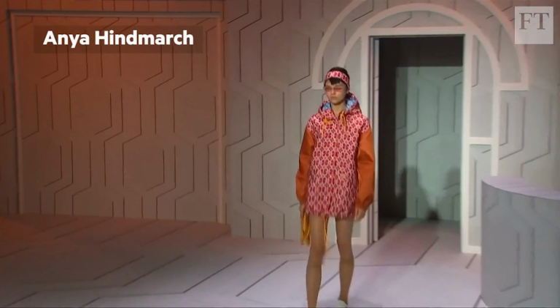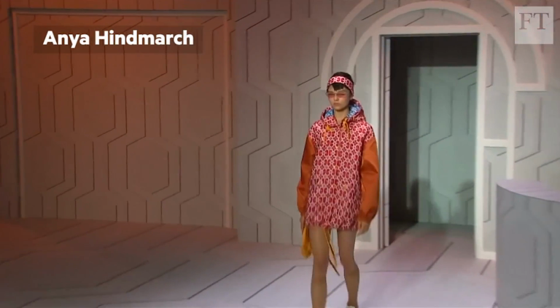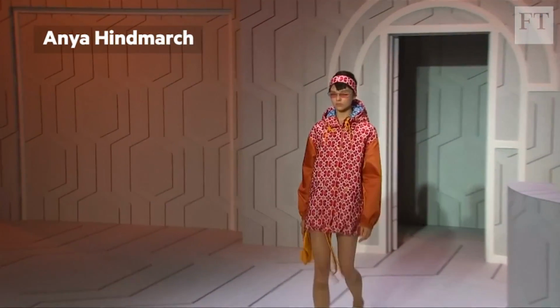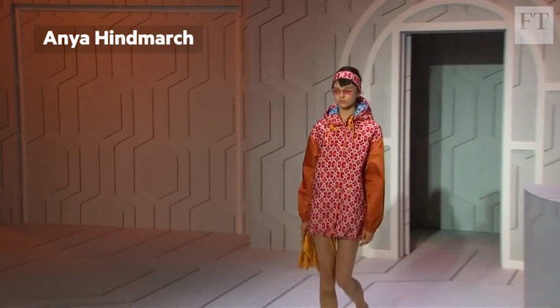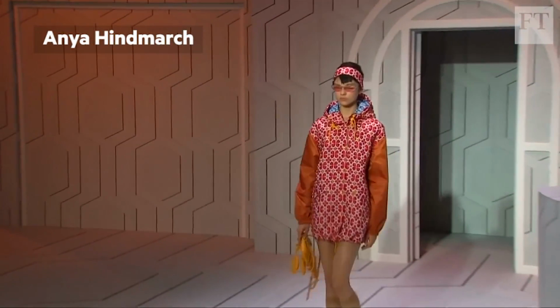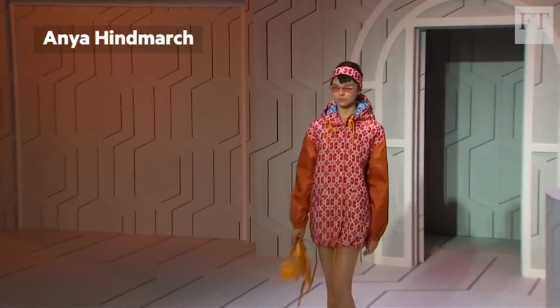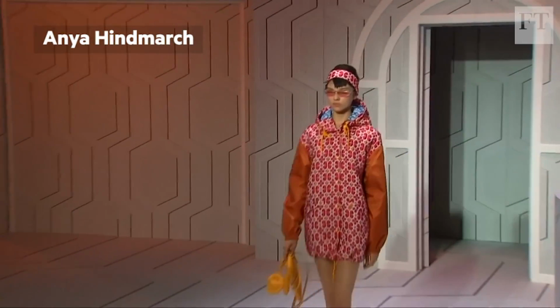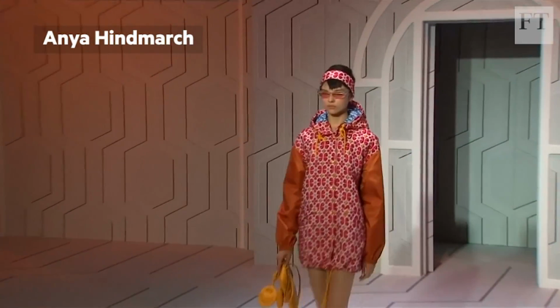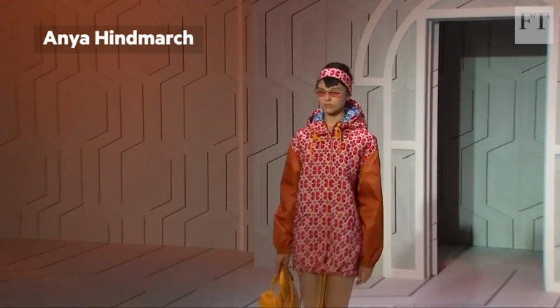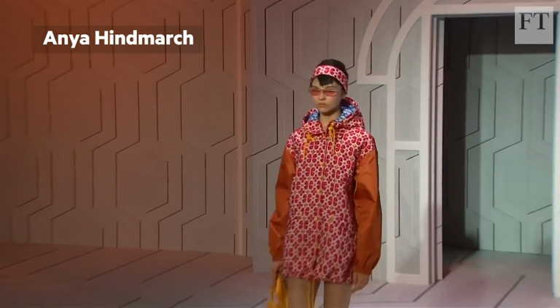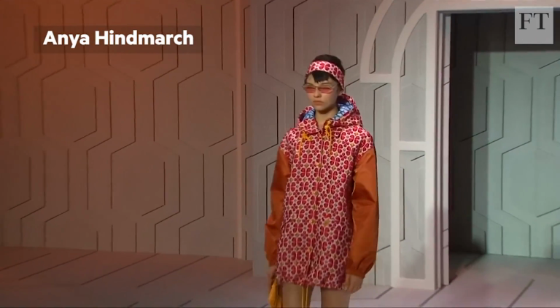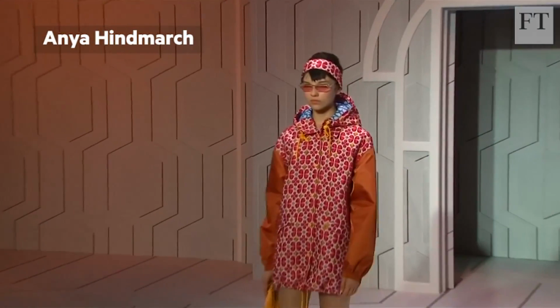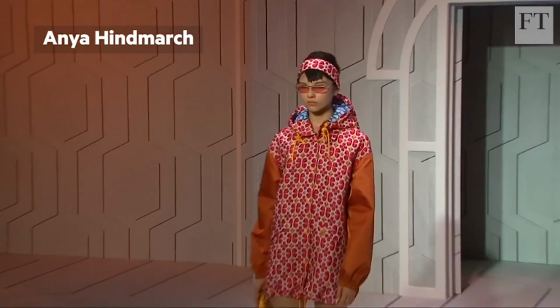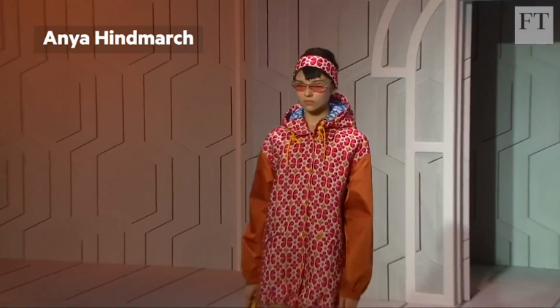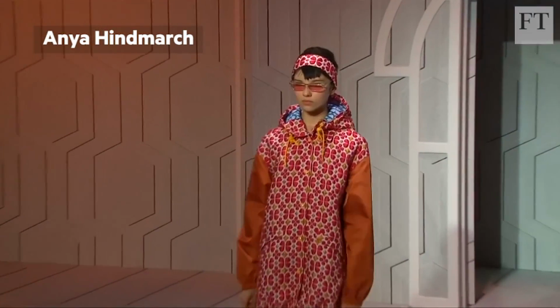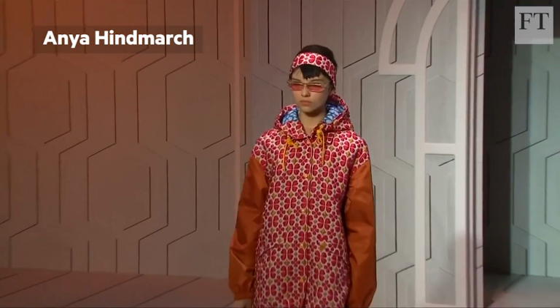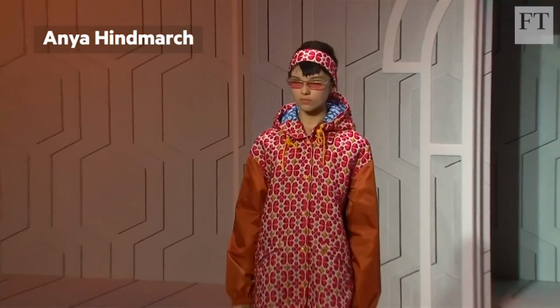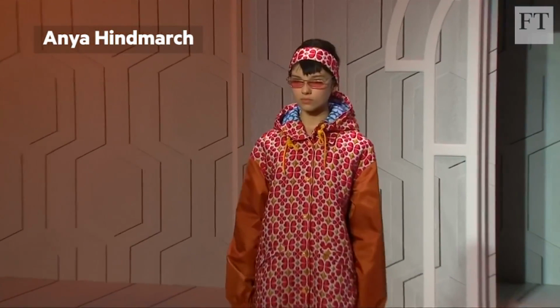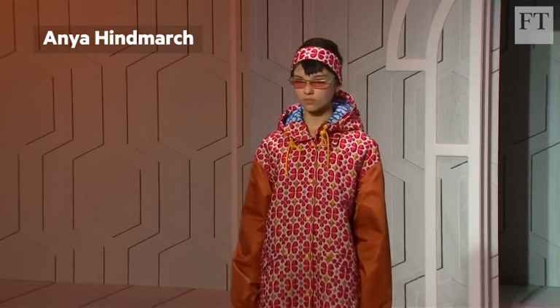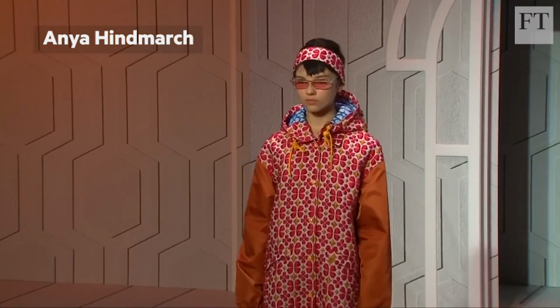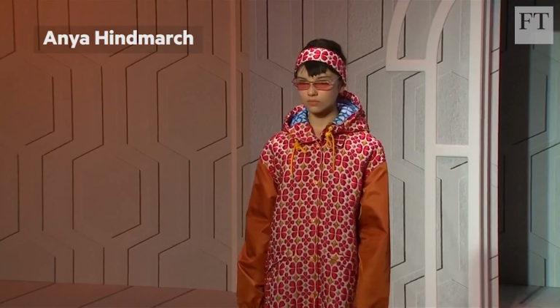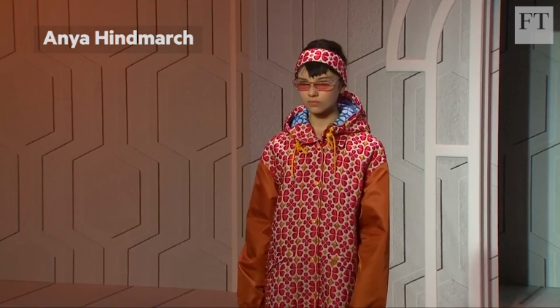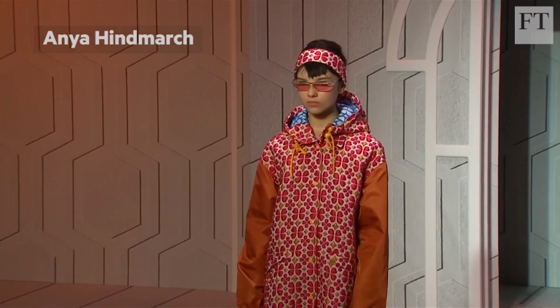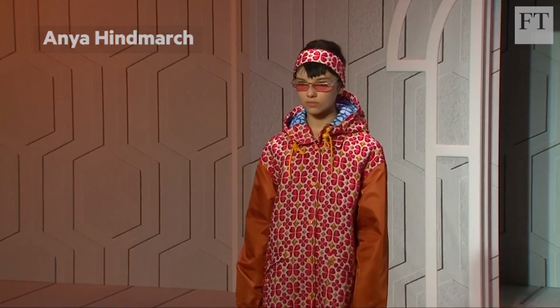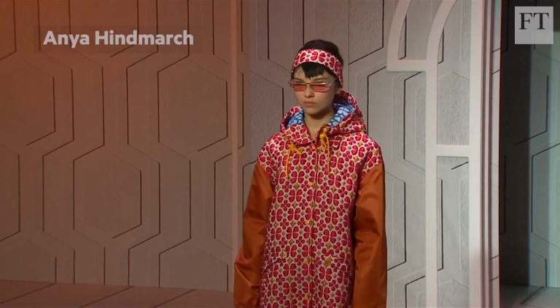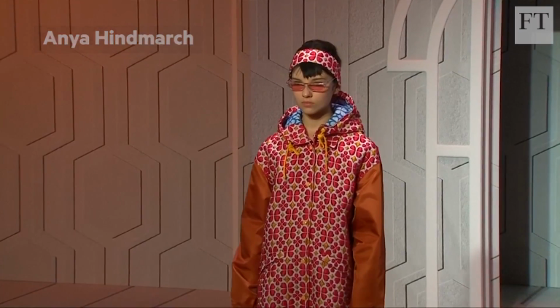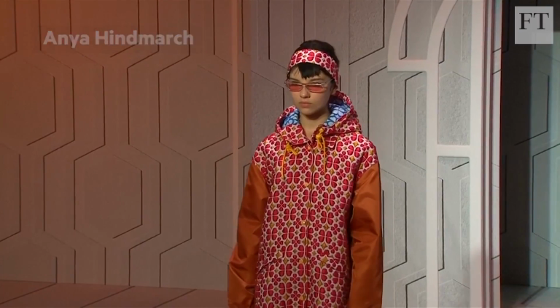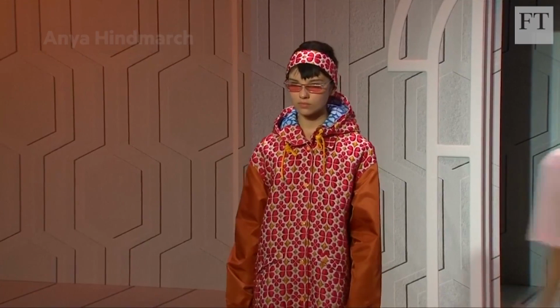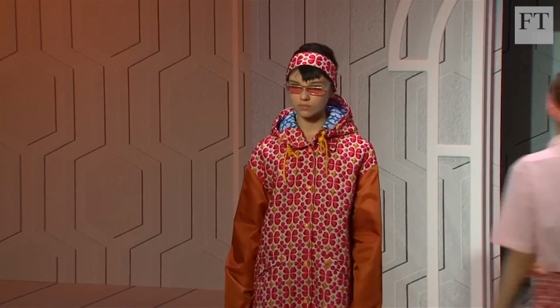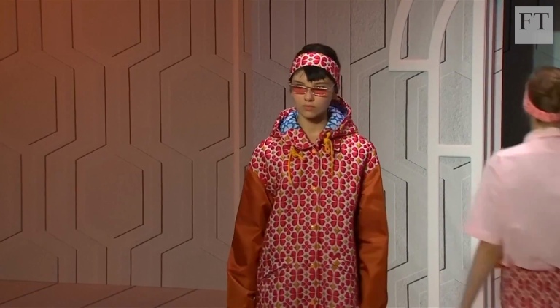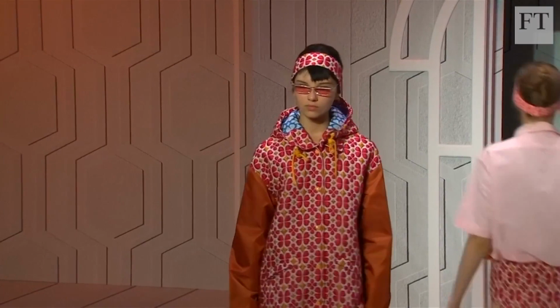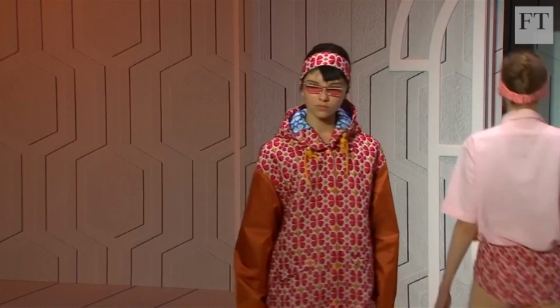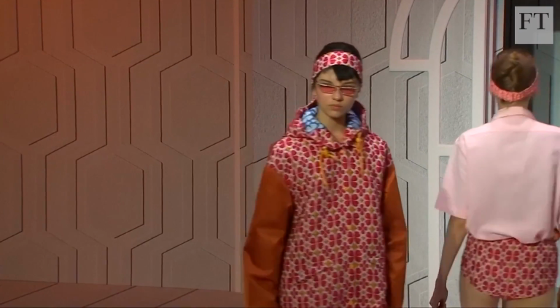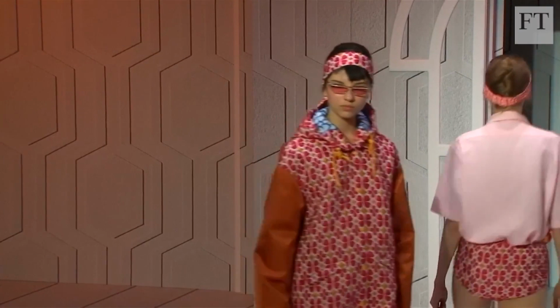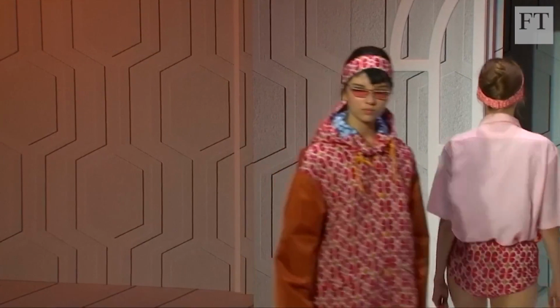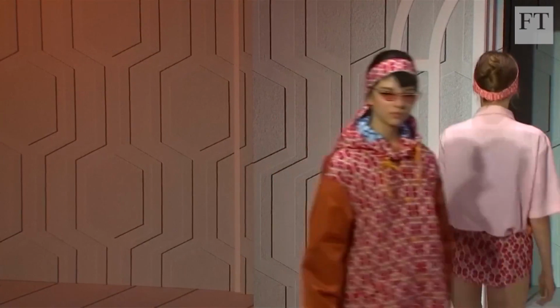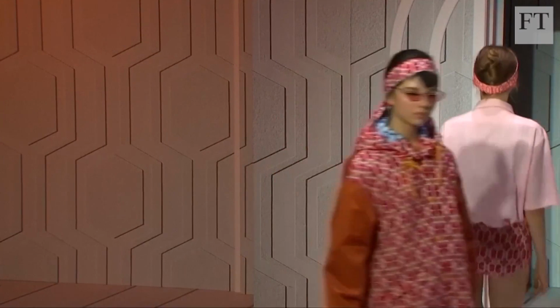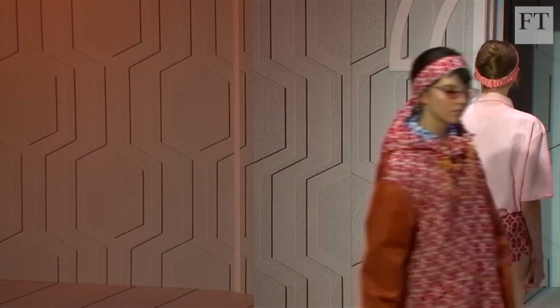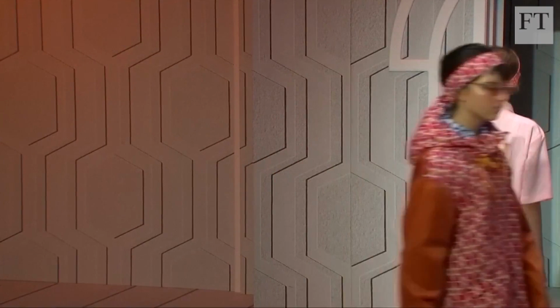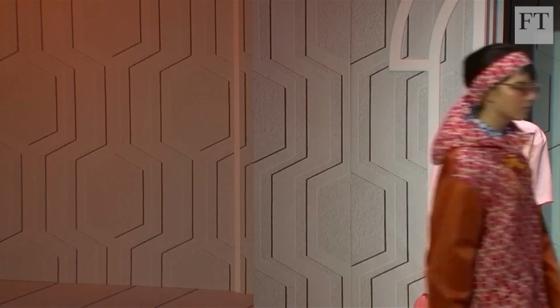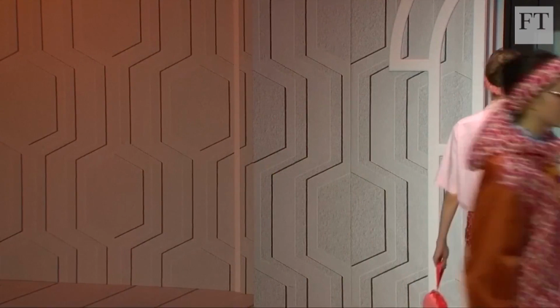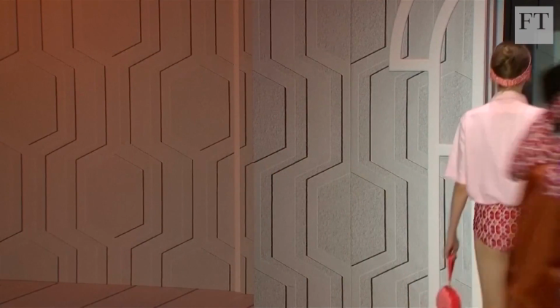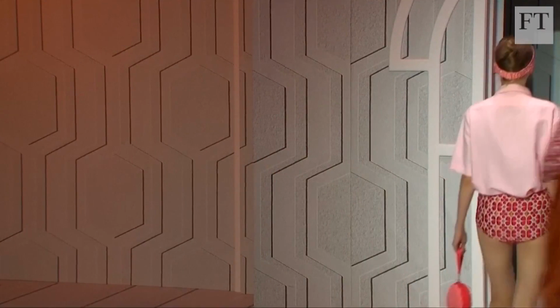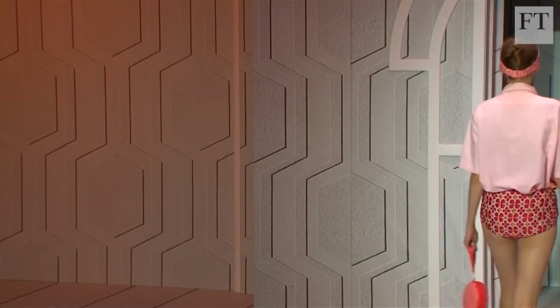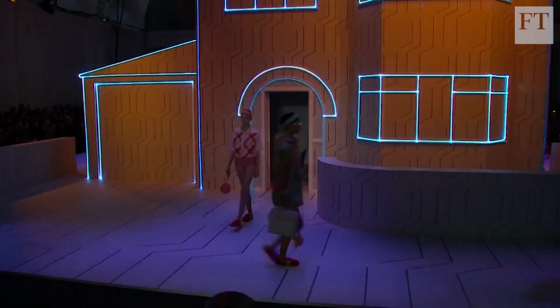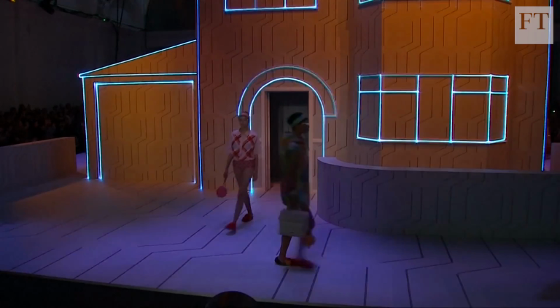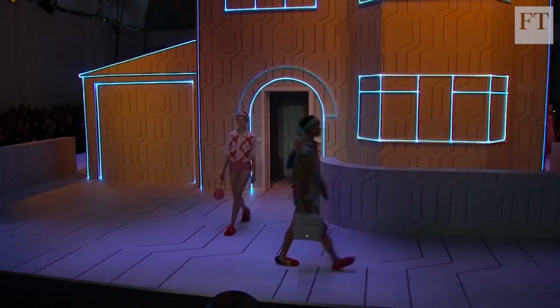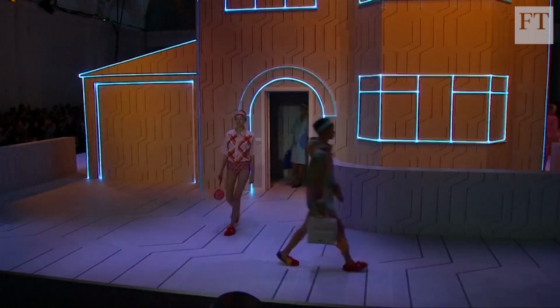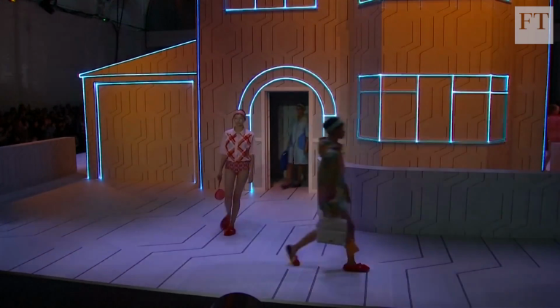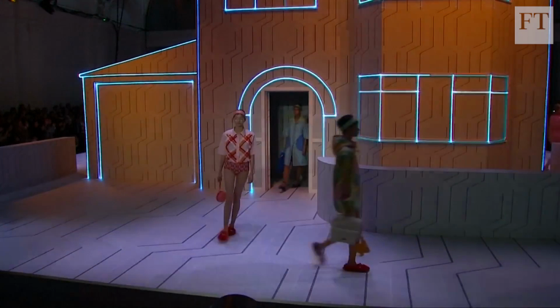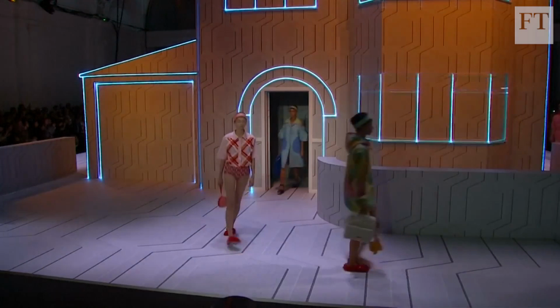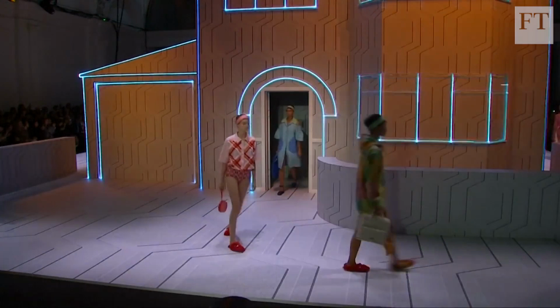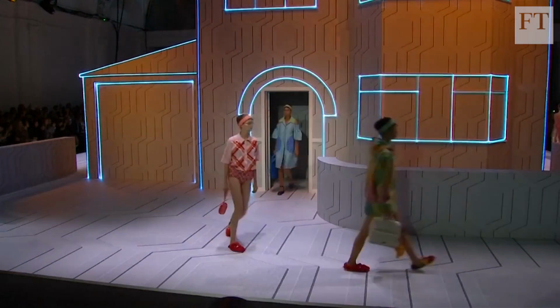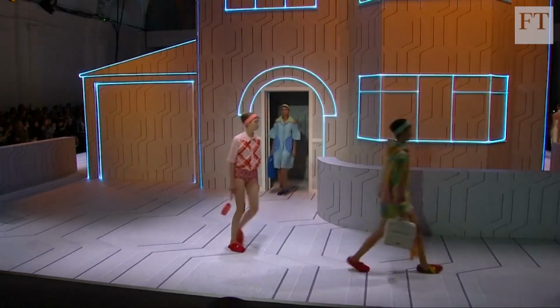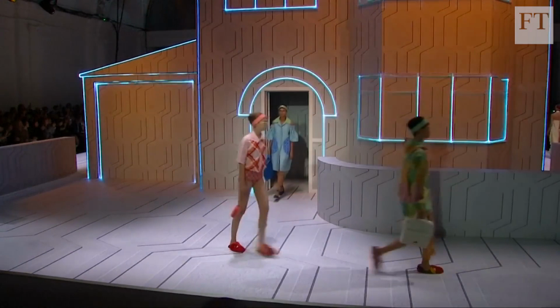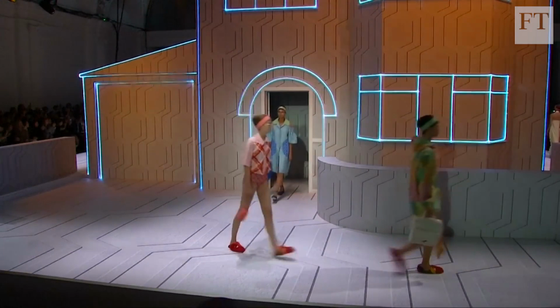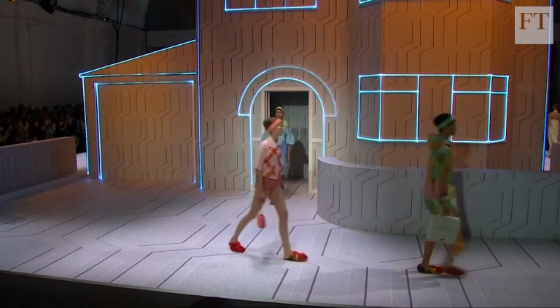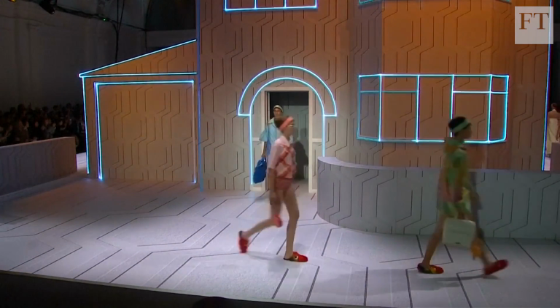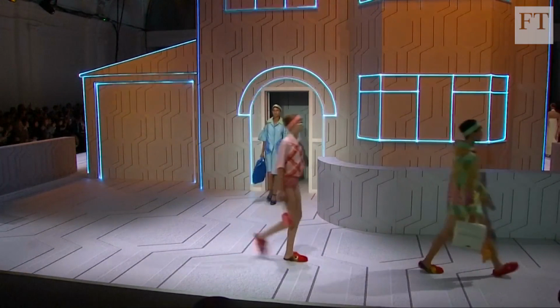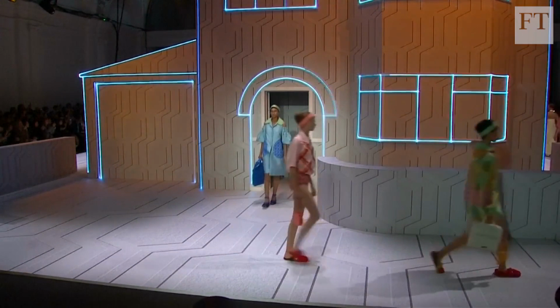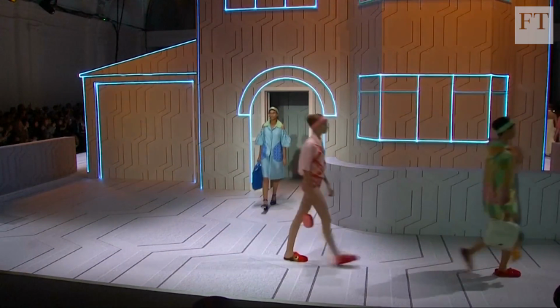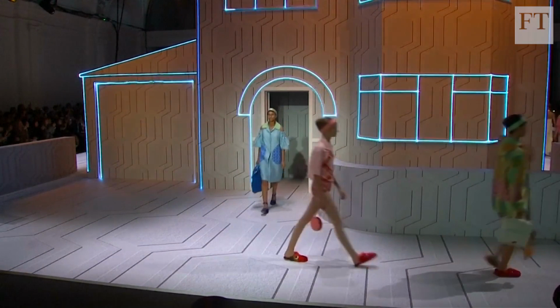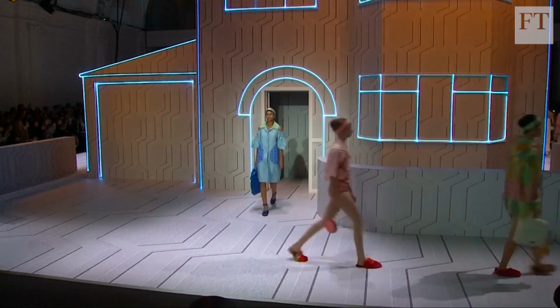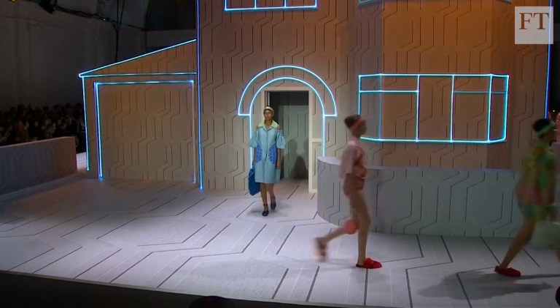At Anya Hindmarch, a housecoat-like retro quilted parka was inspired by suburbia and evoked a world of hostess trolleys and sleeping in your curlers.